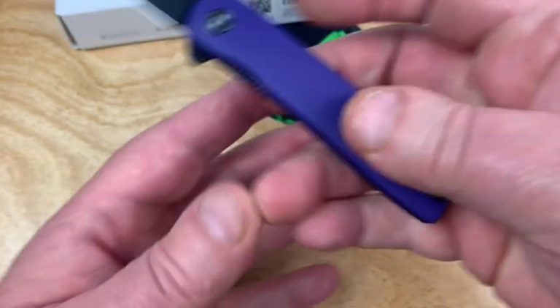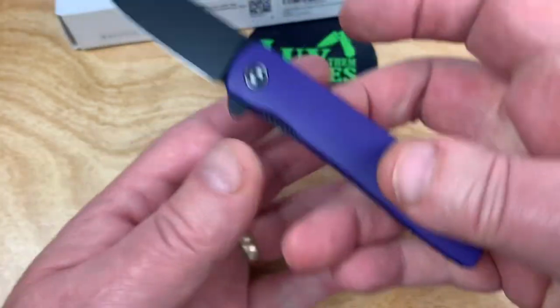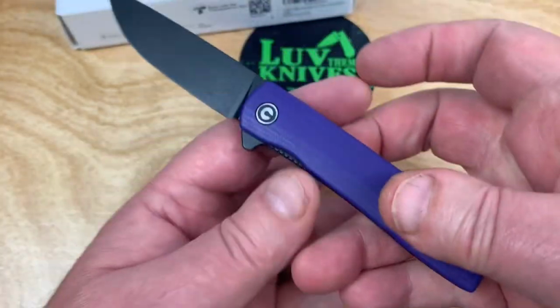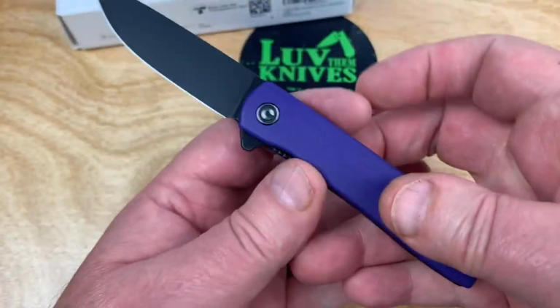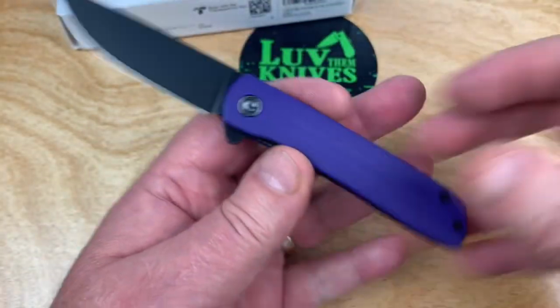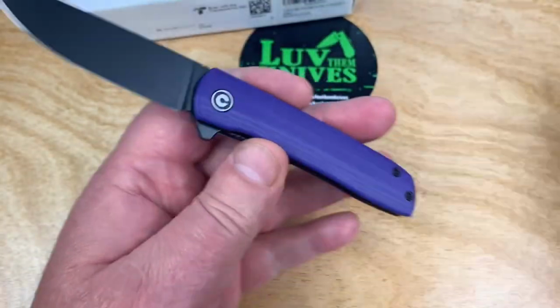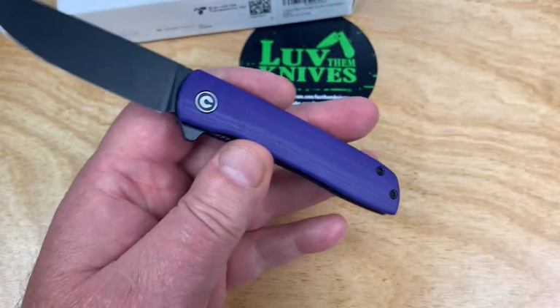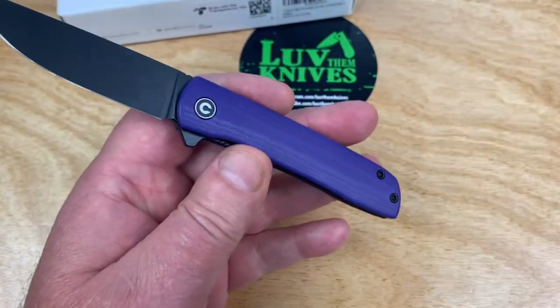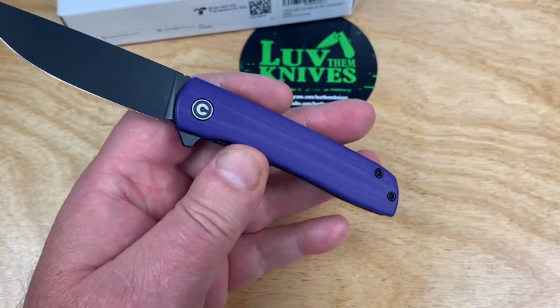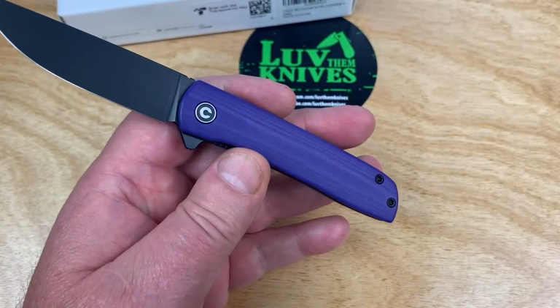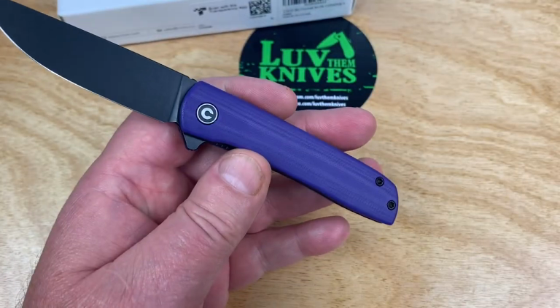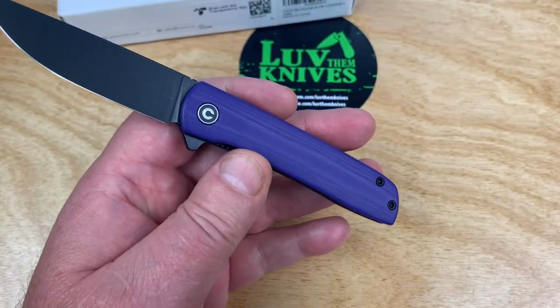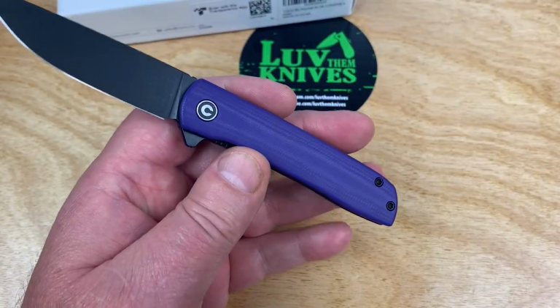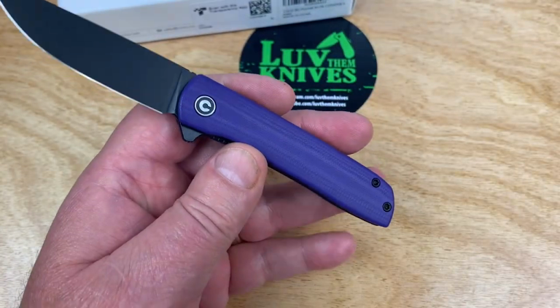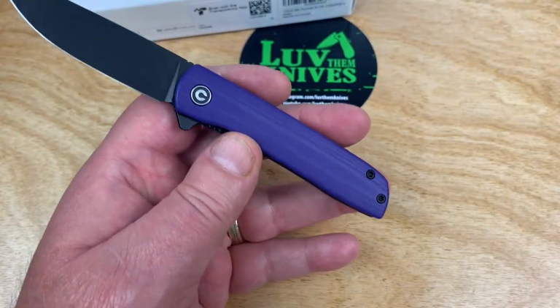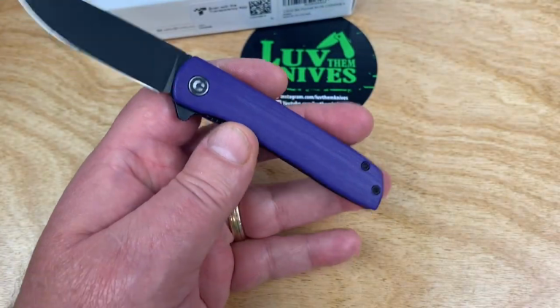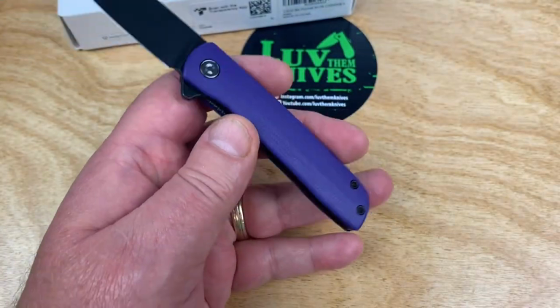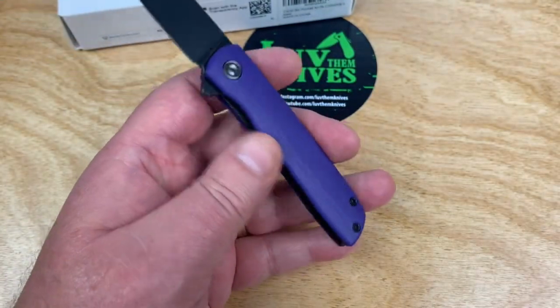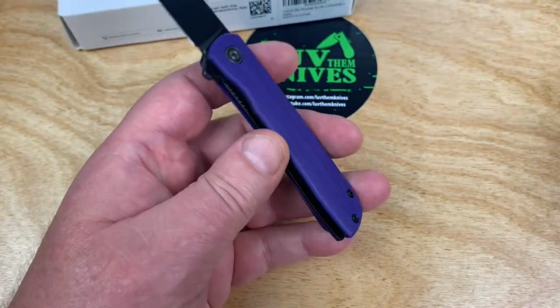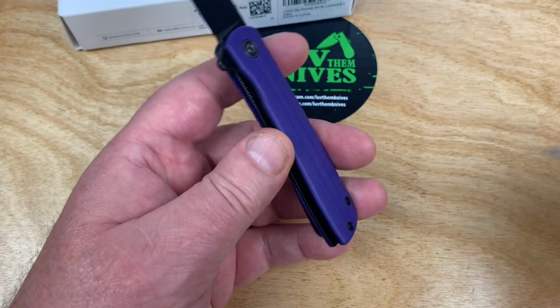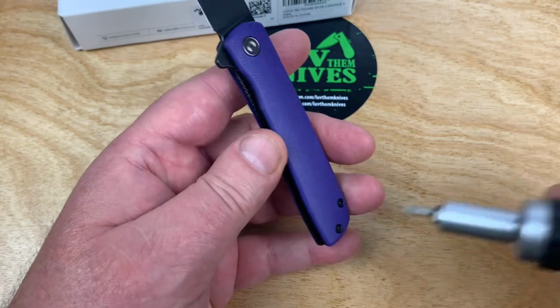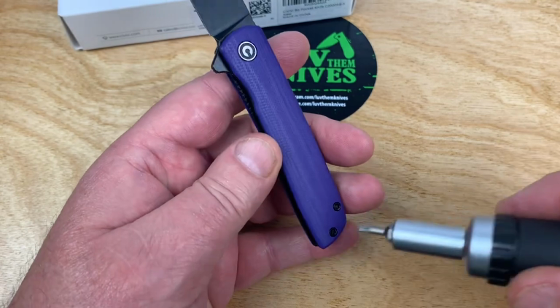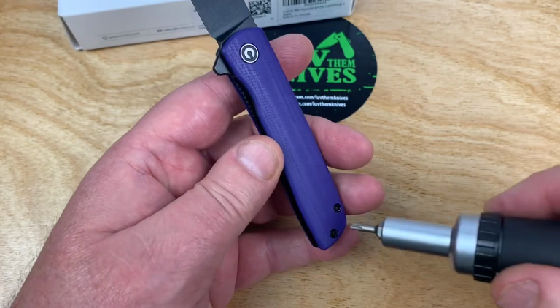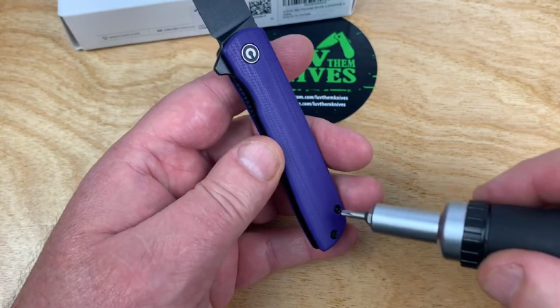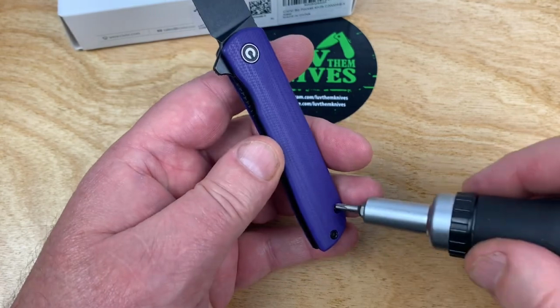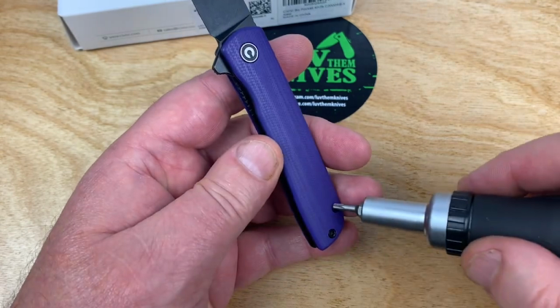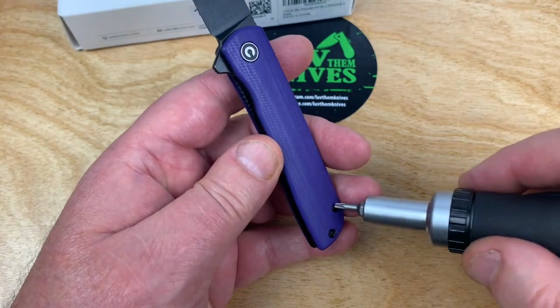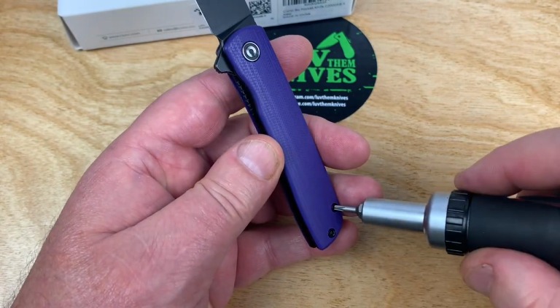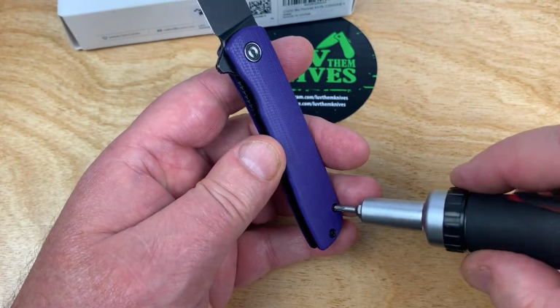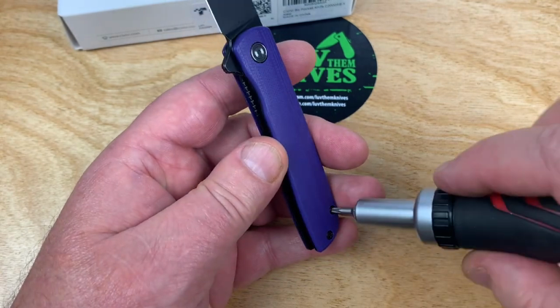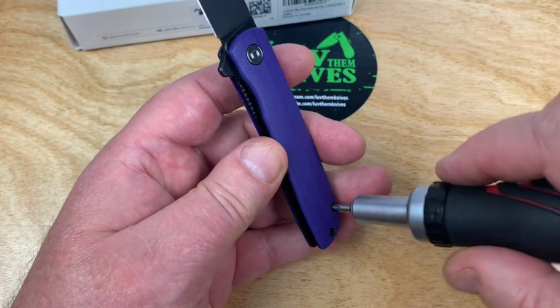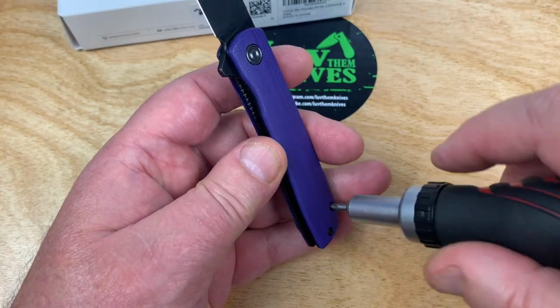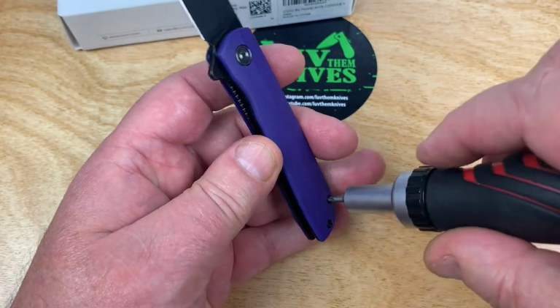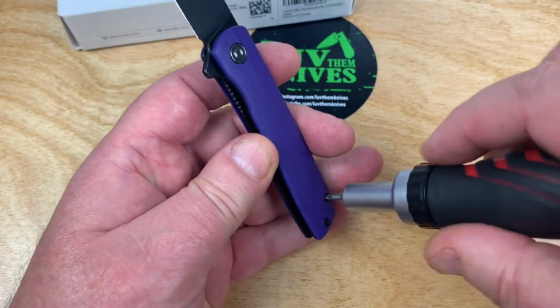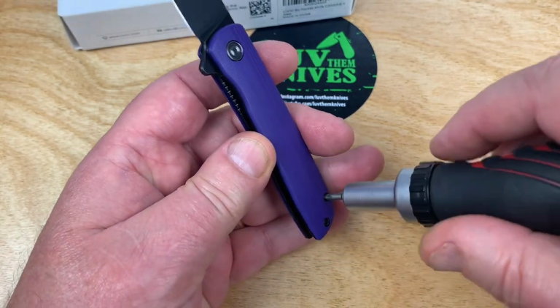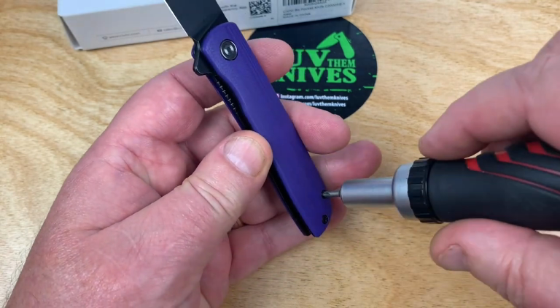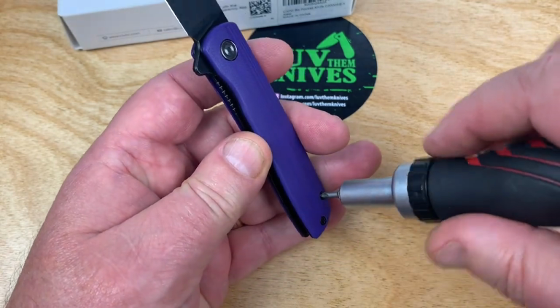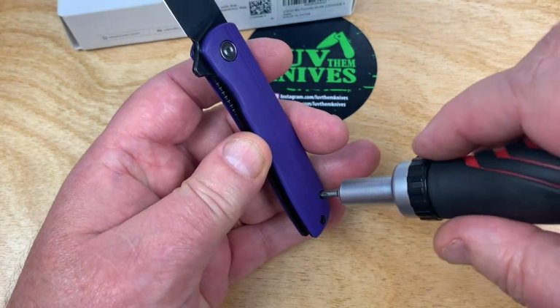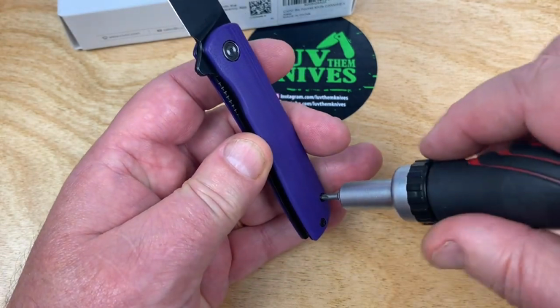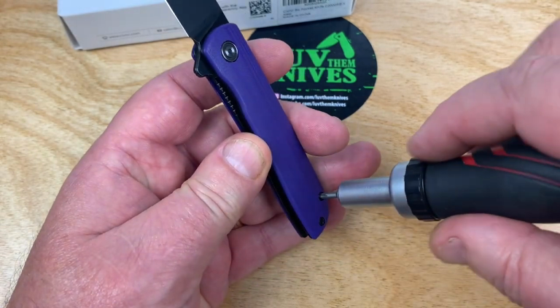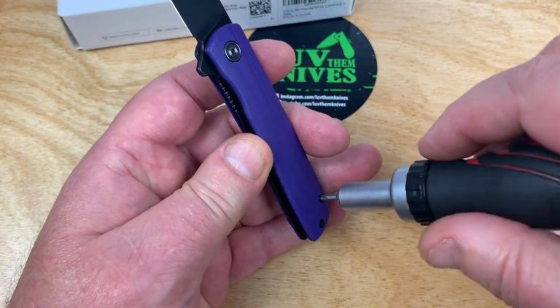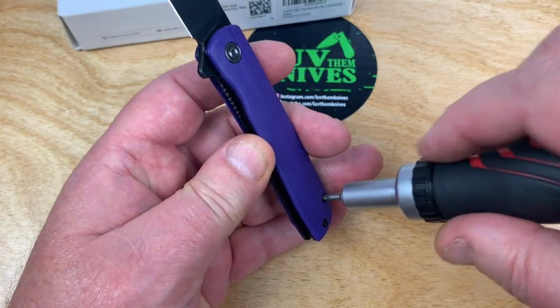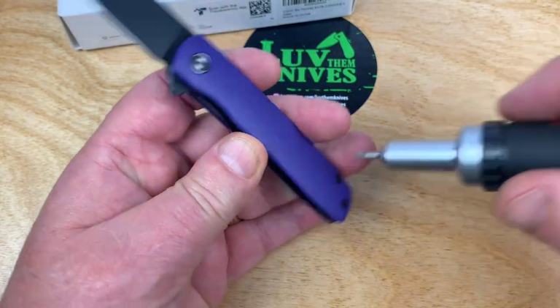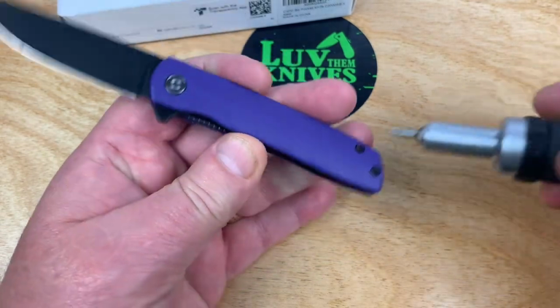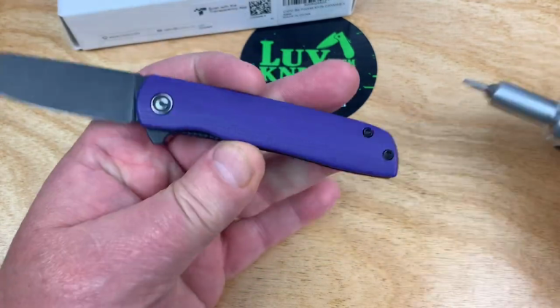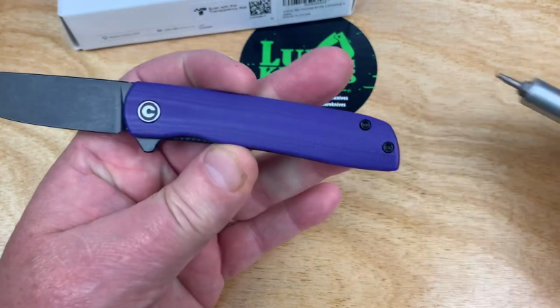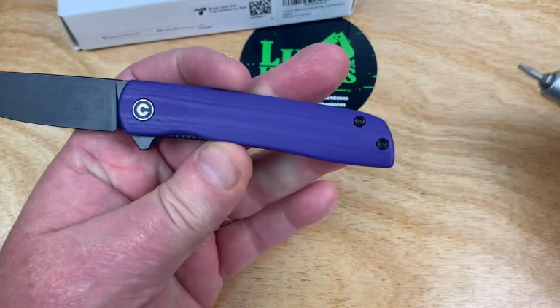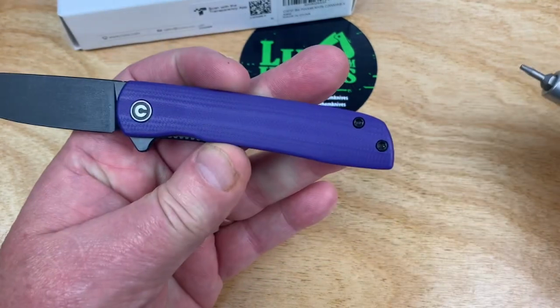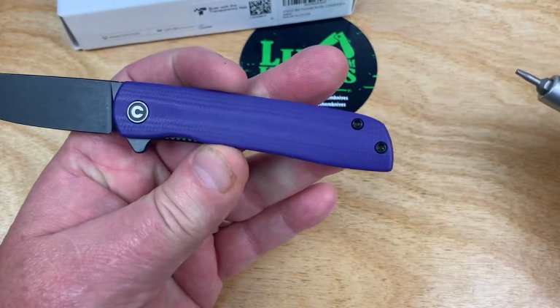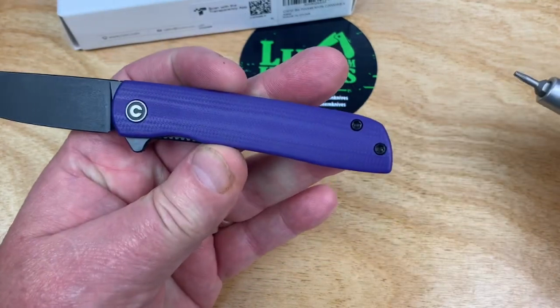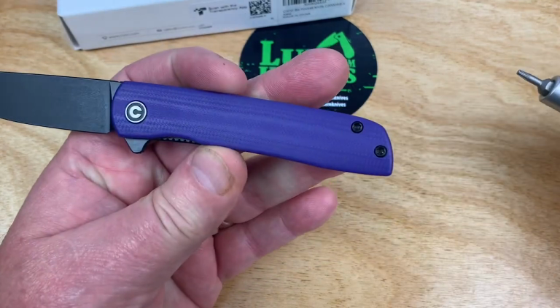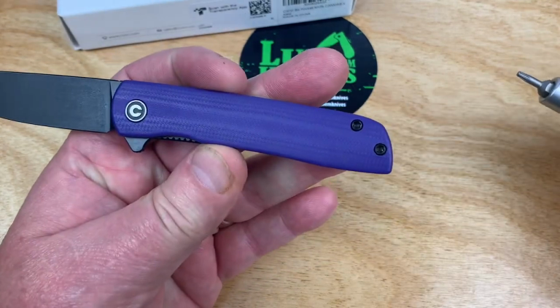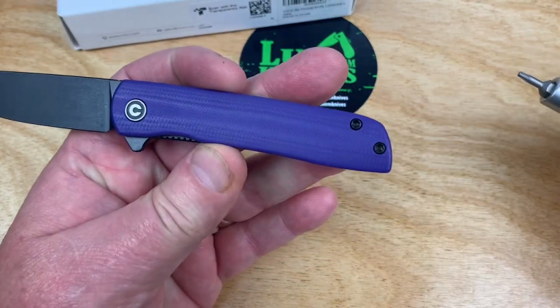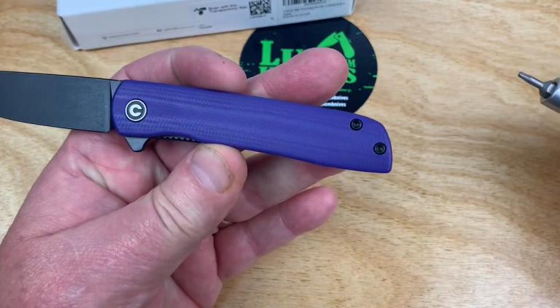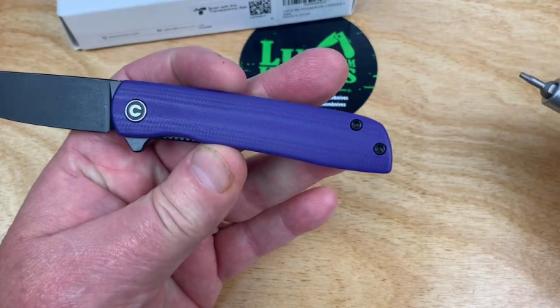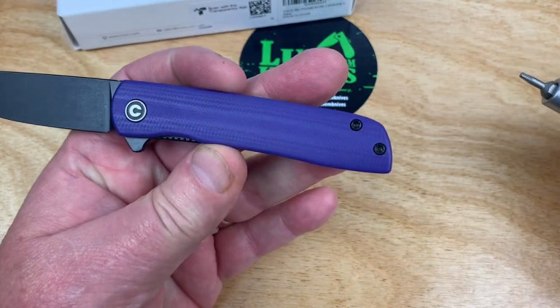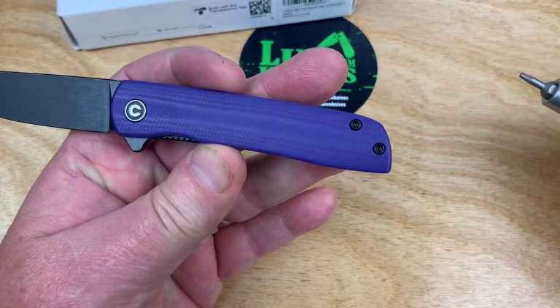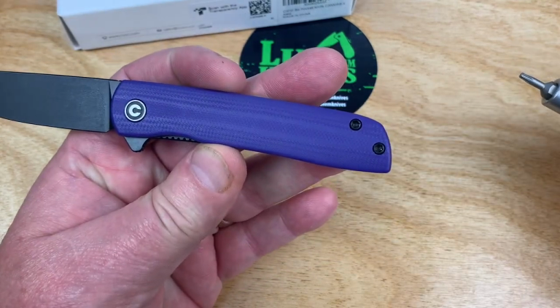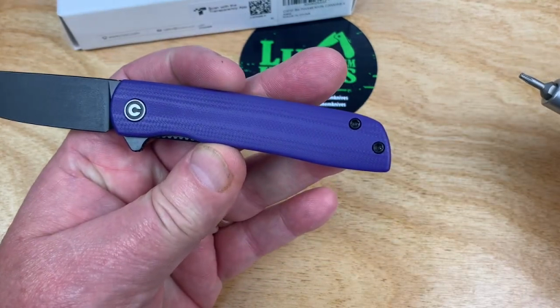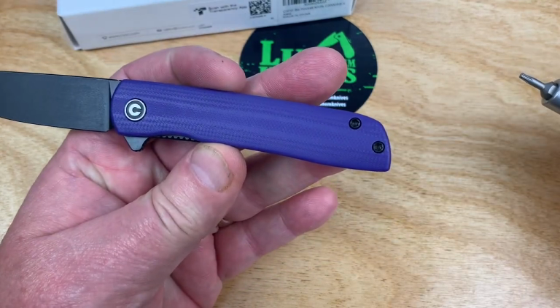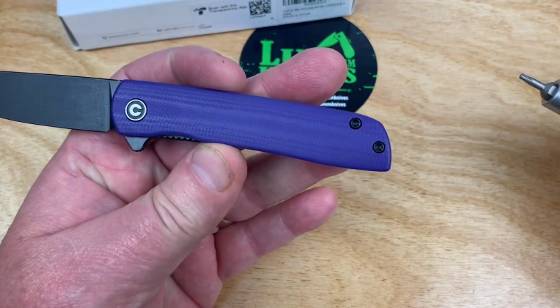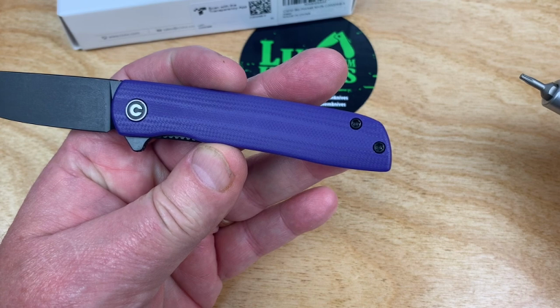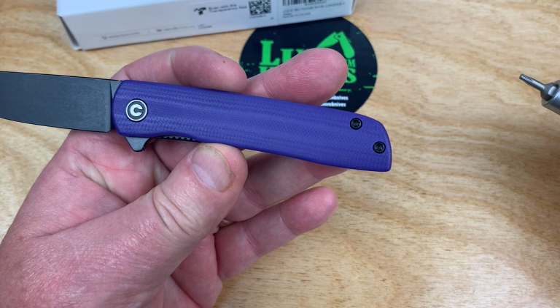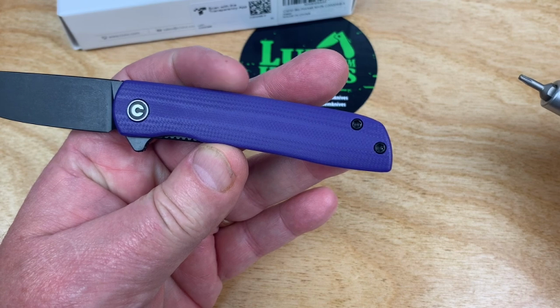And even though it's a tenancy knife, she's still got number eight hardware in there.